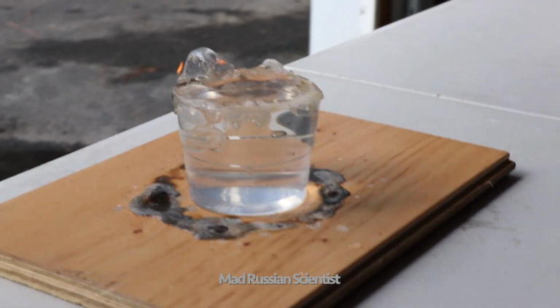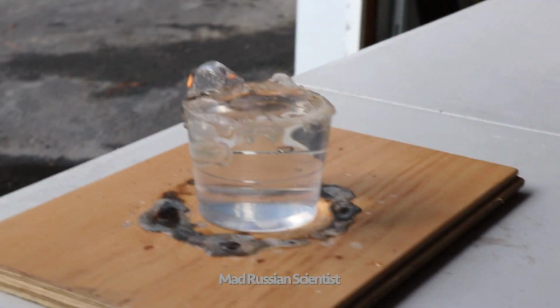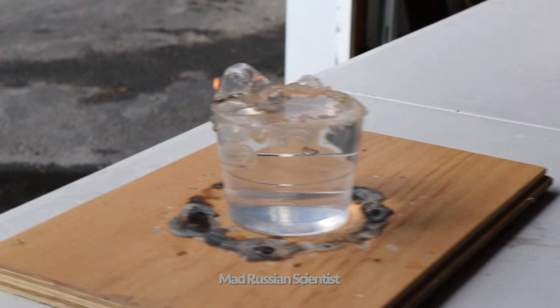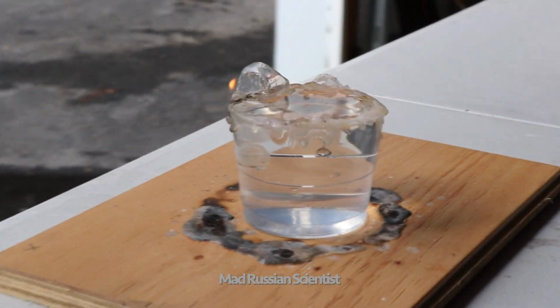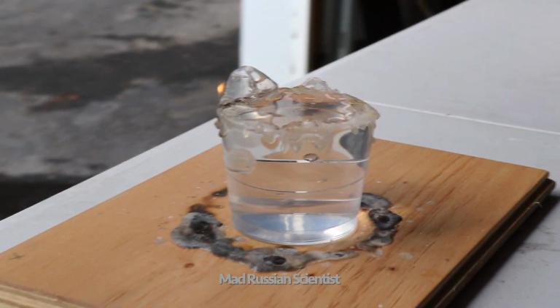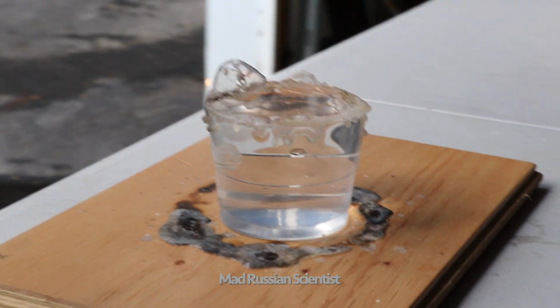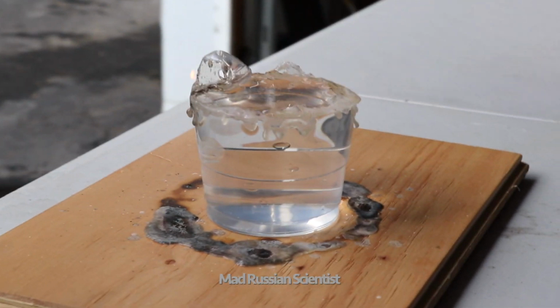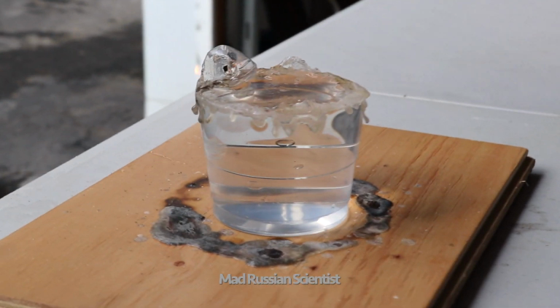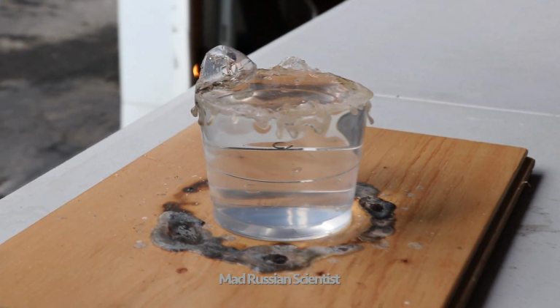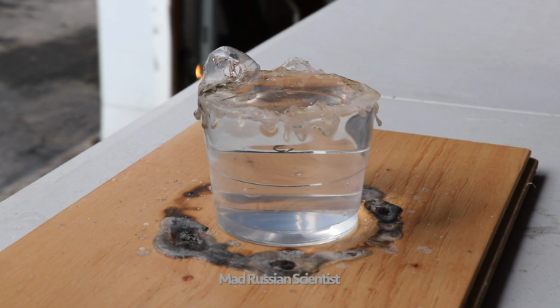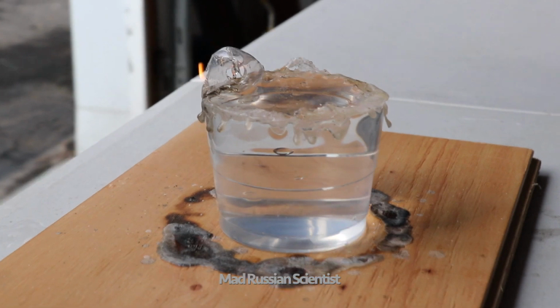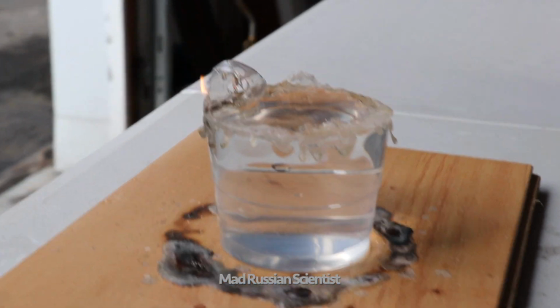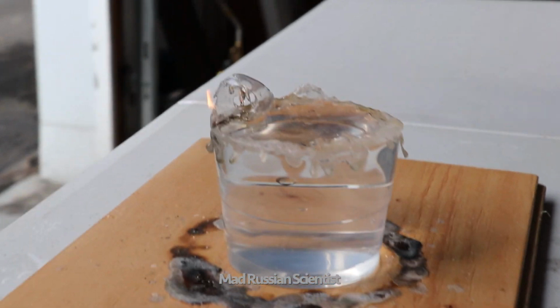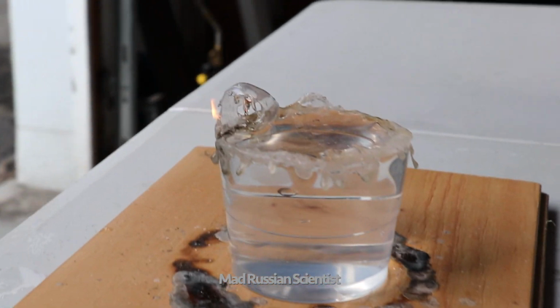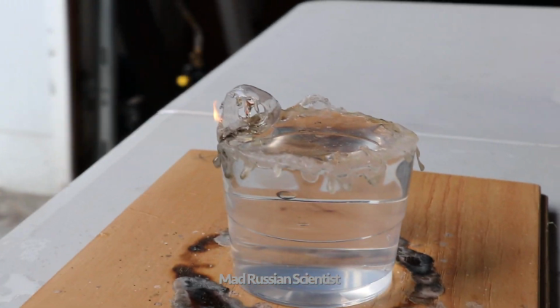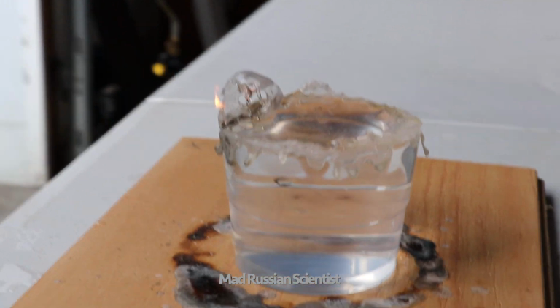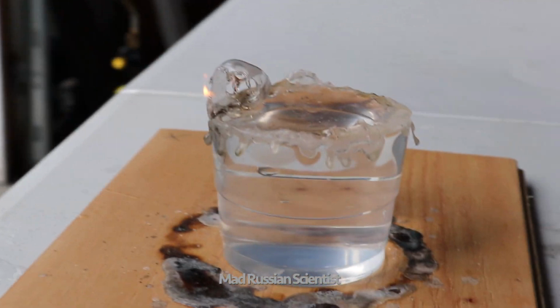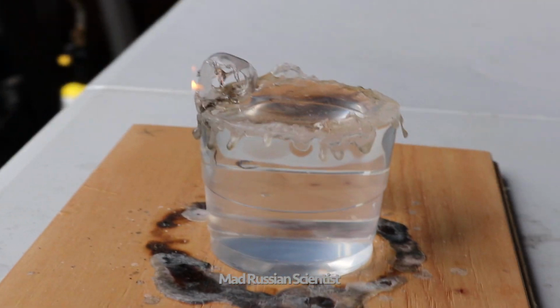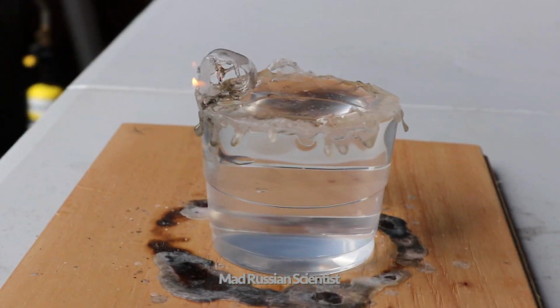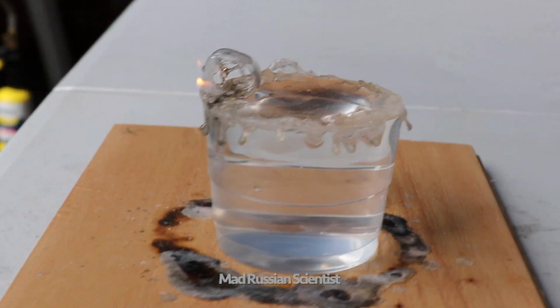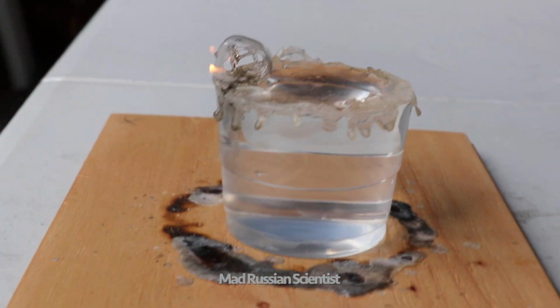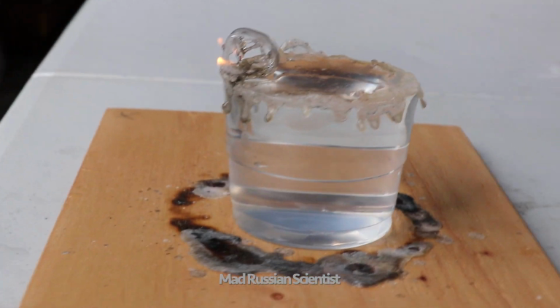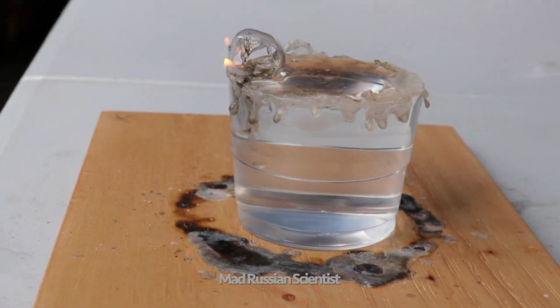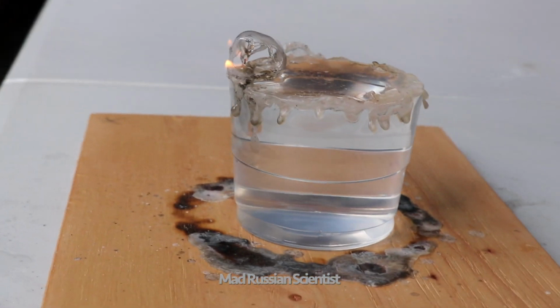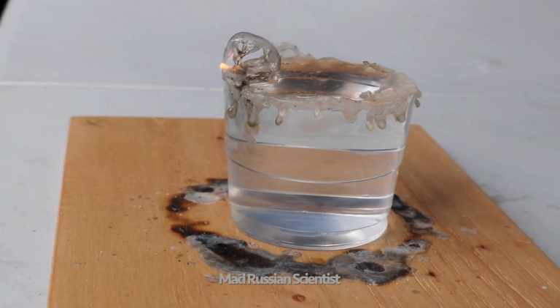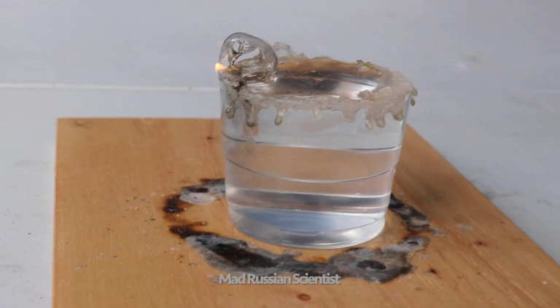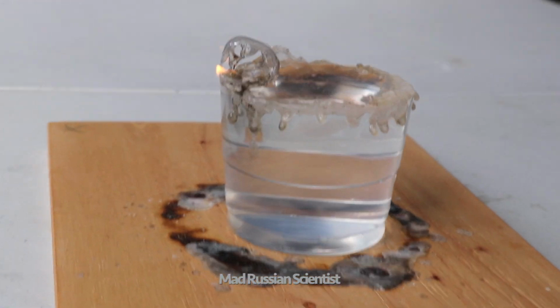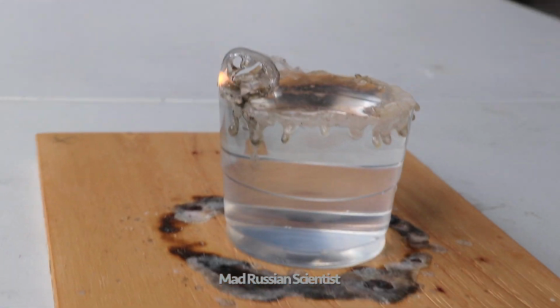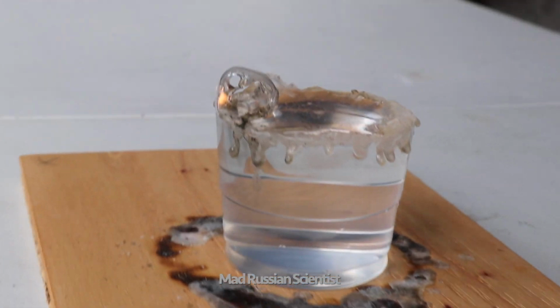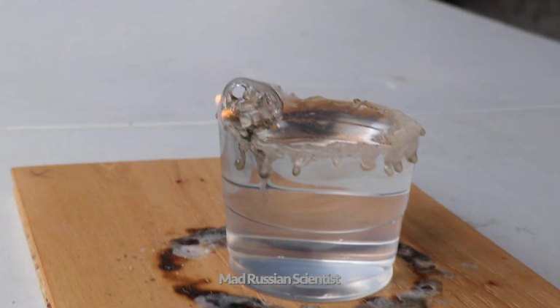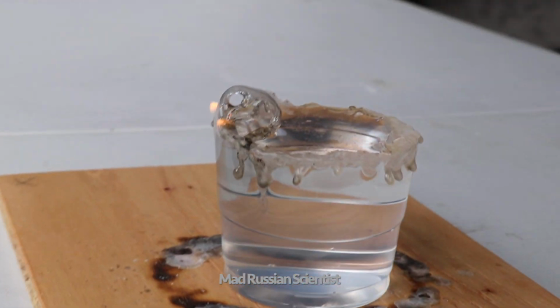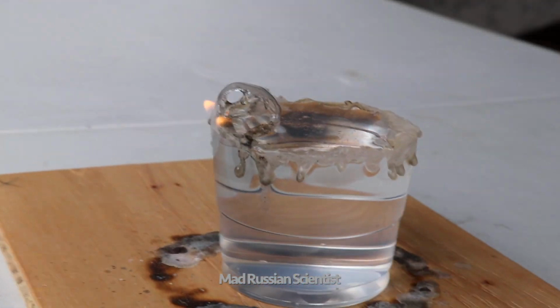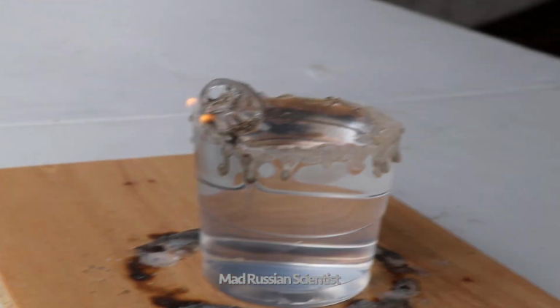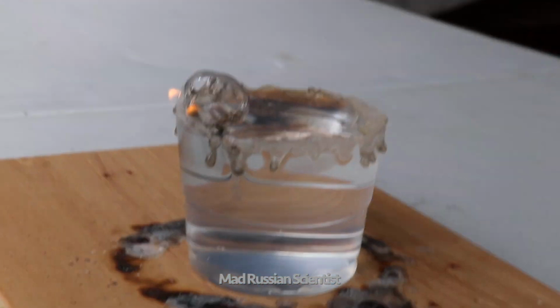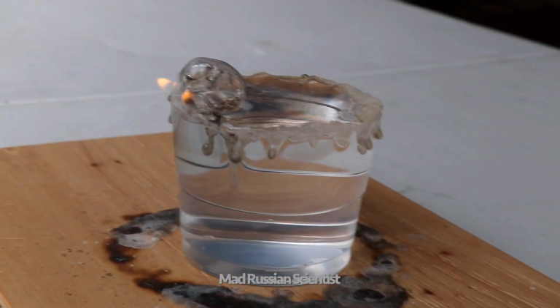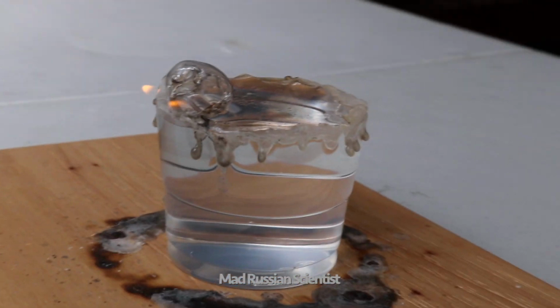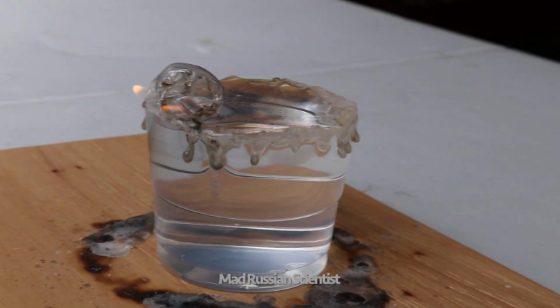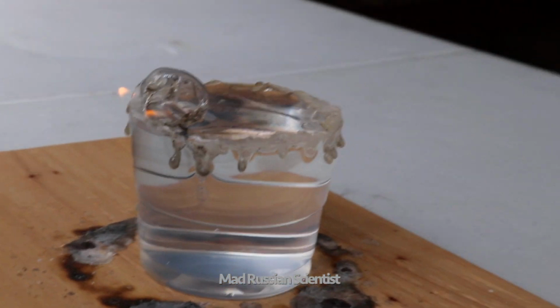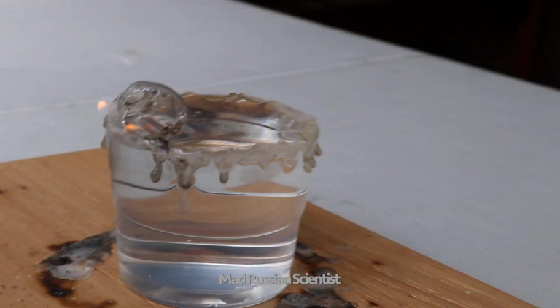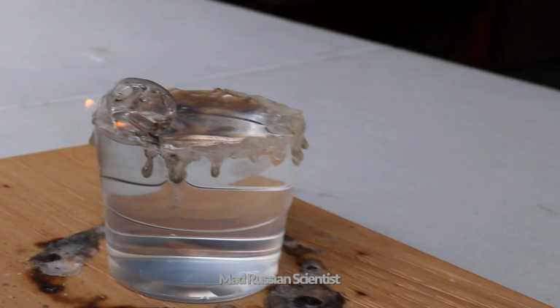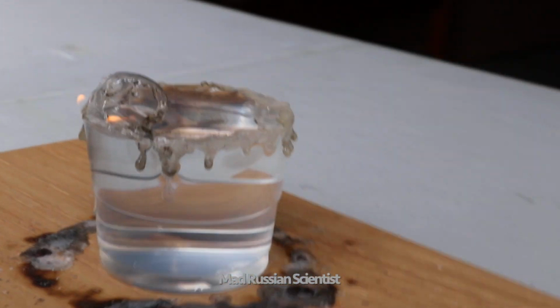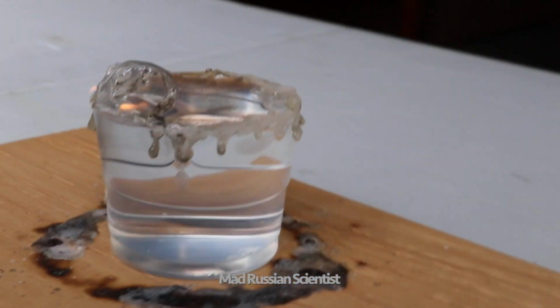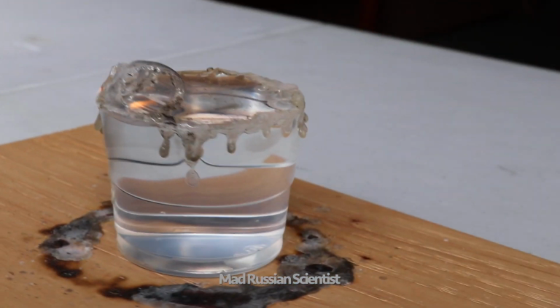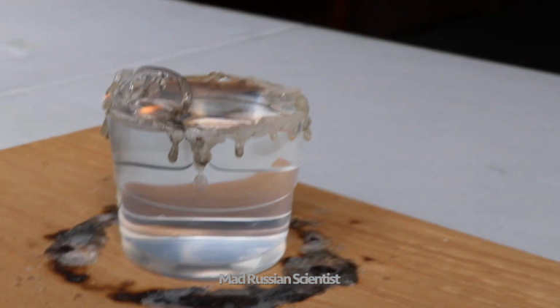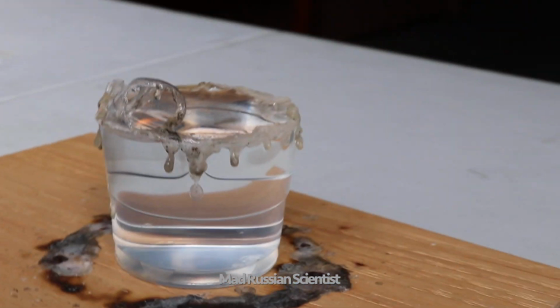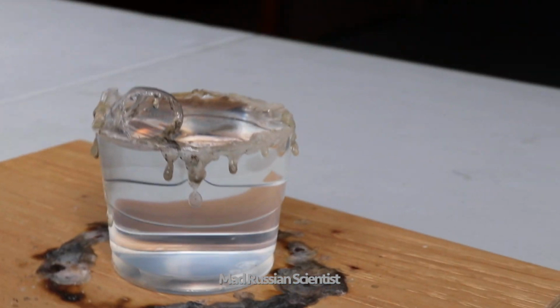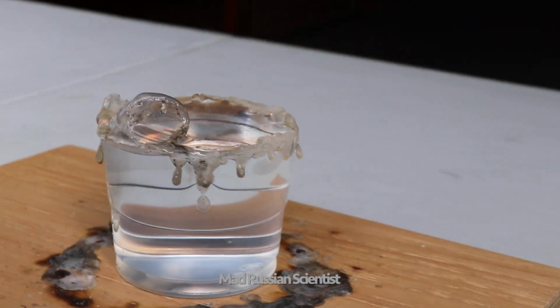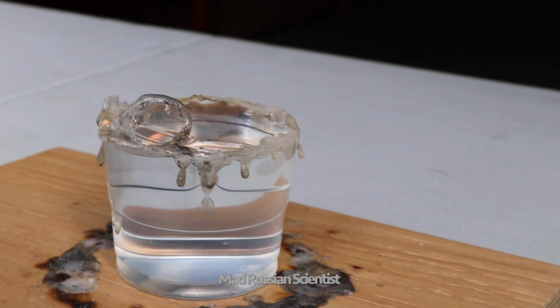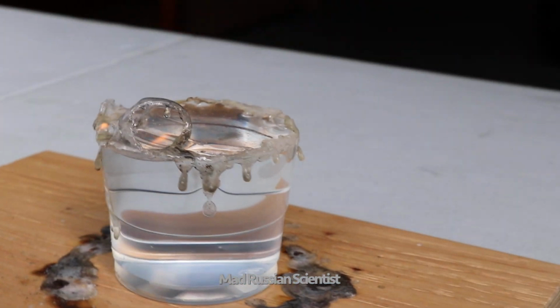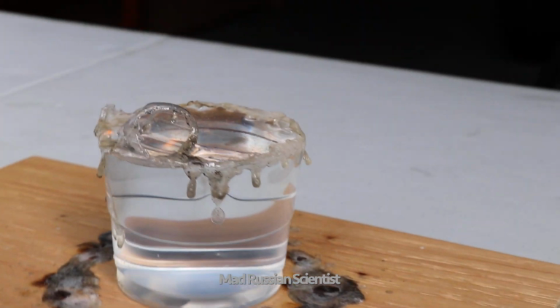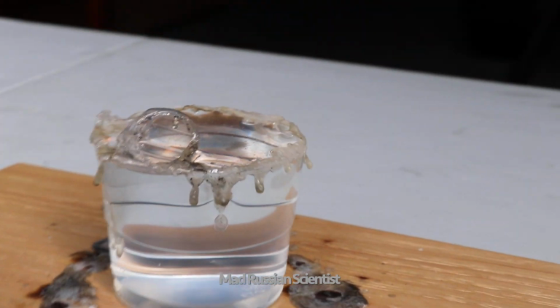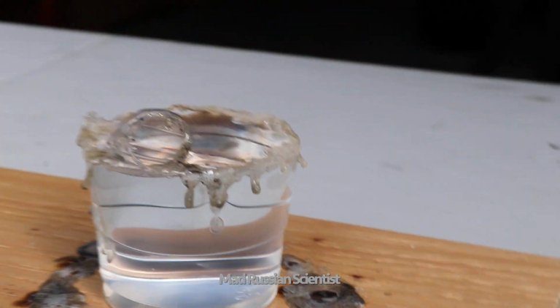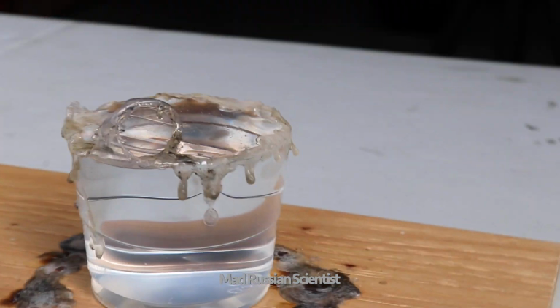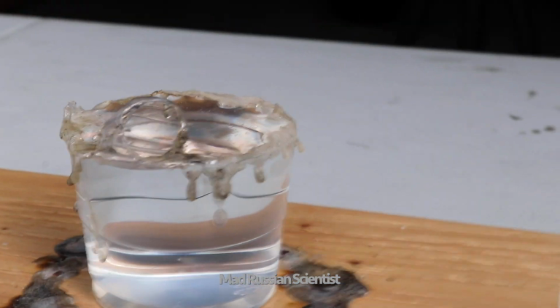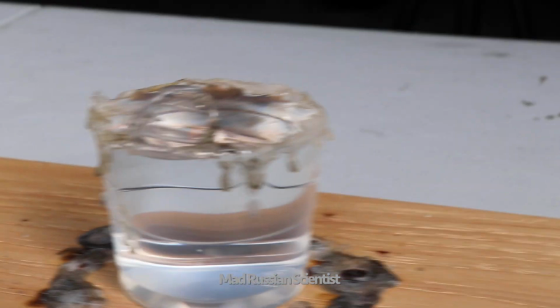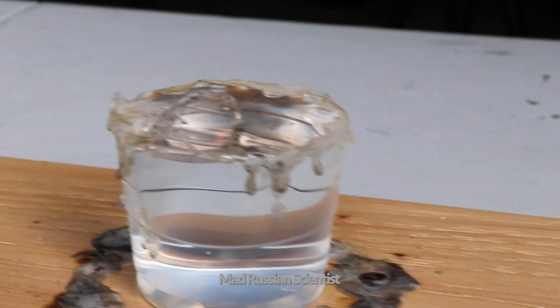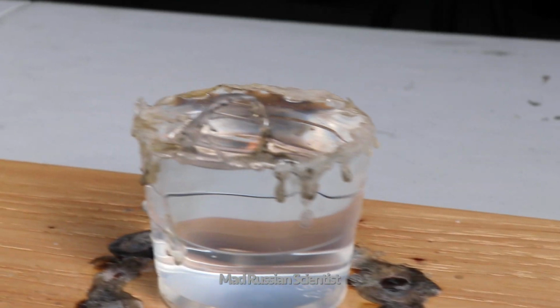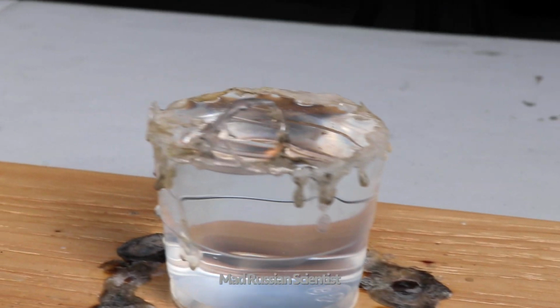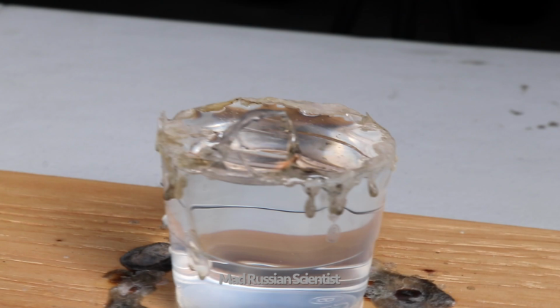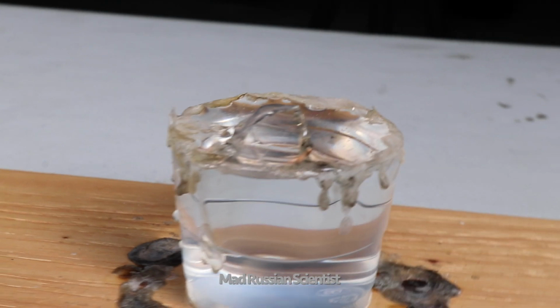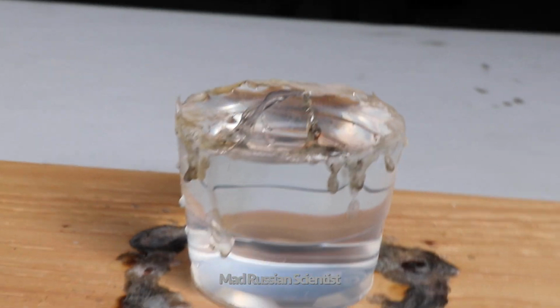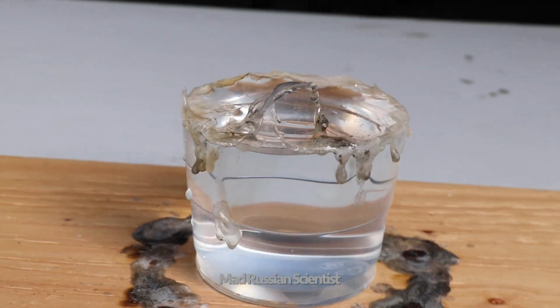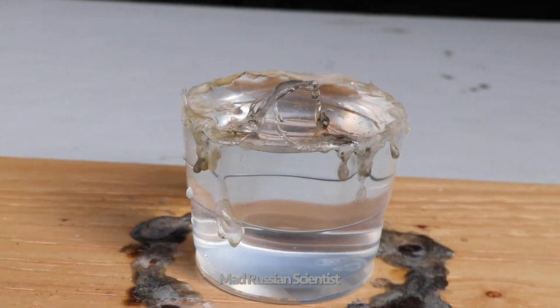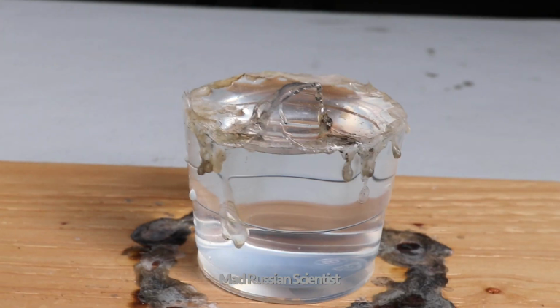The fire was only burning to the water level. It's because water was stopping it. How cool is that?